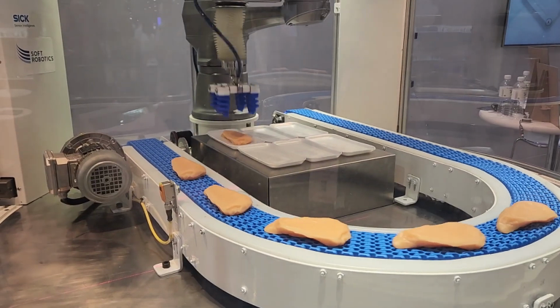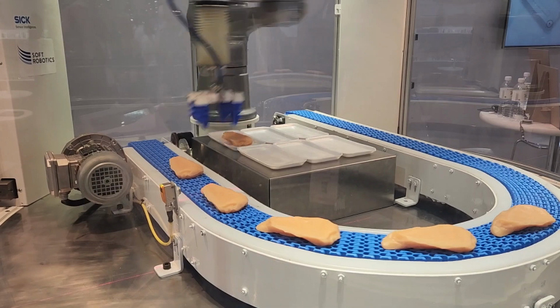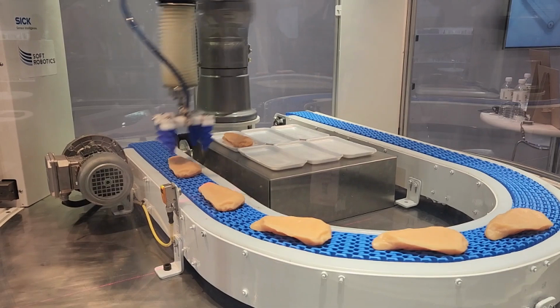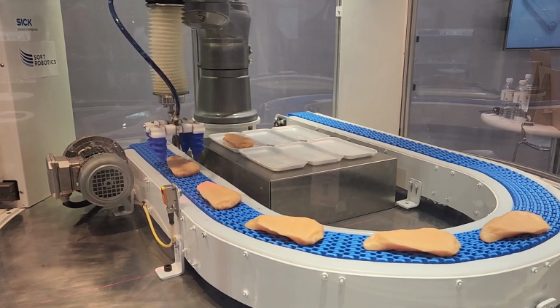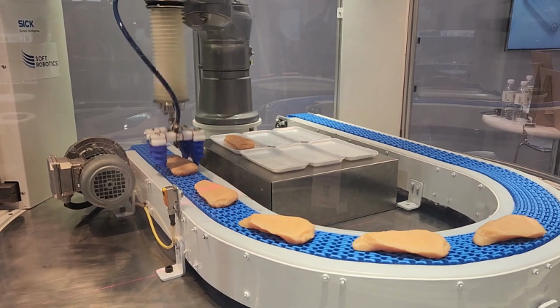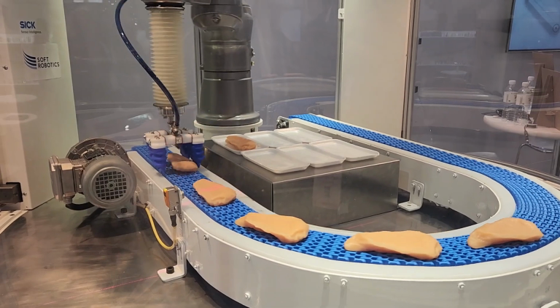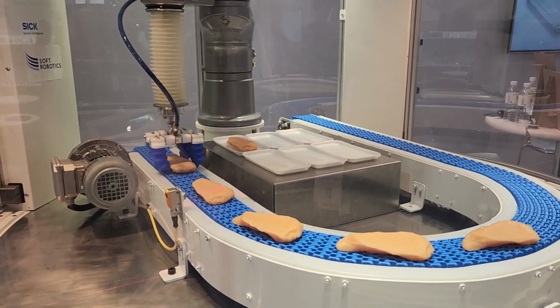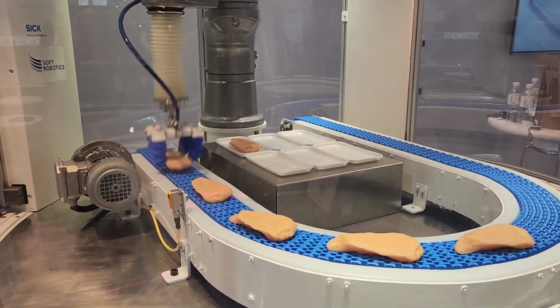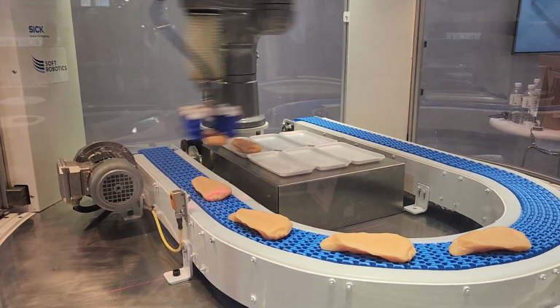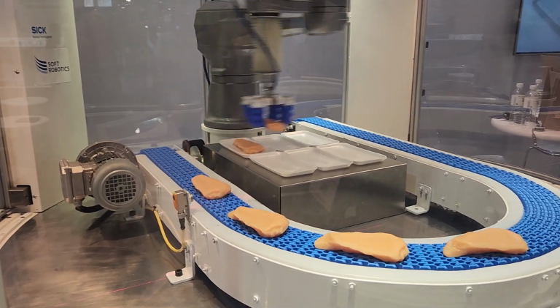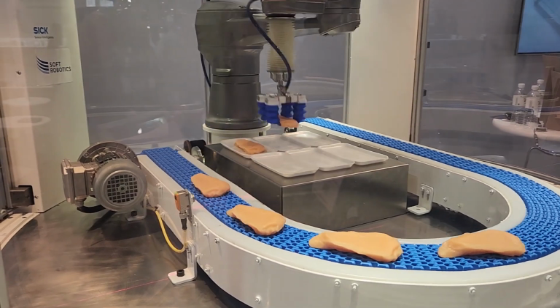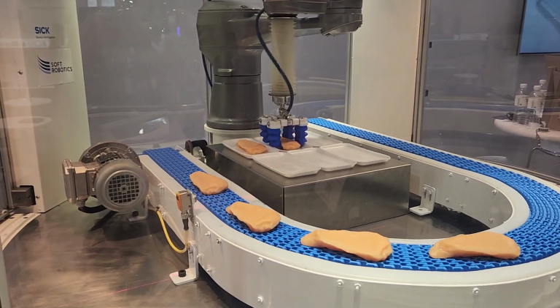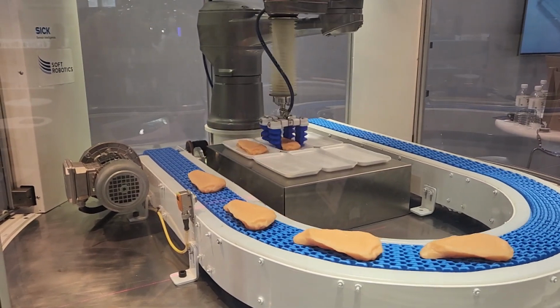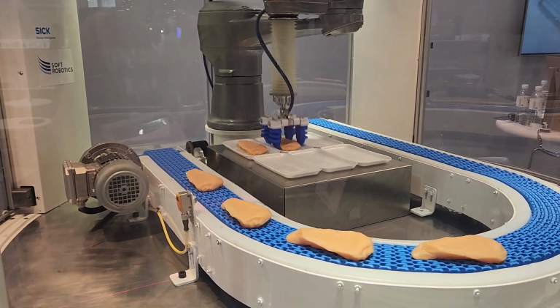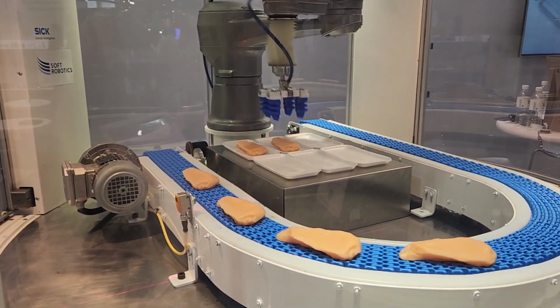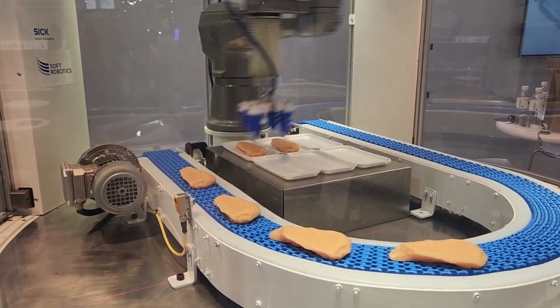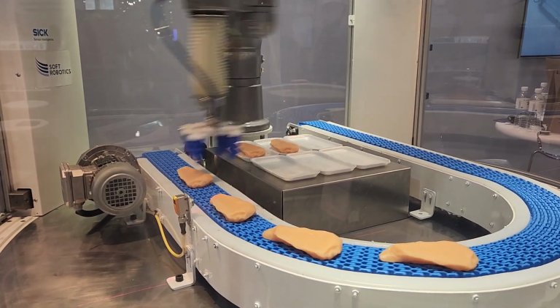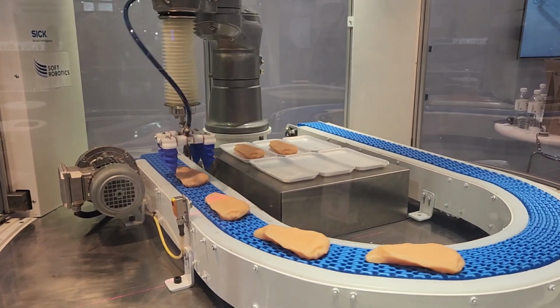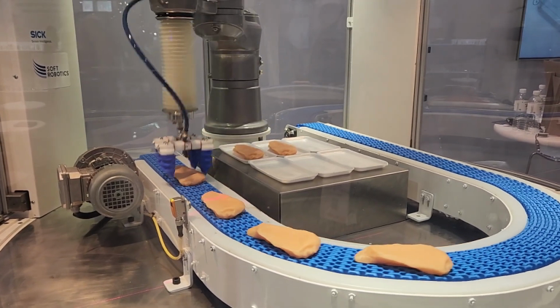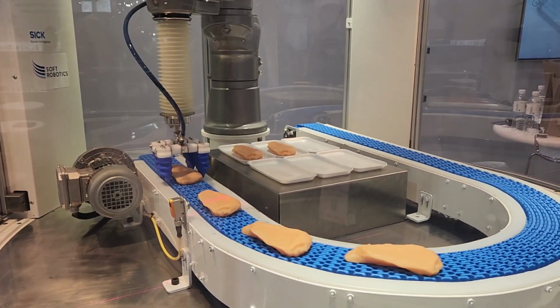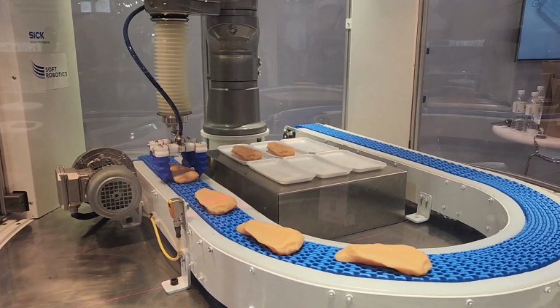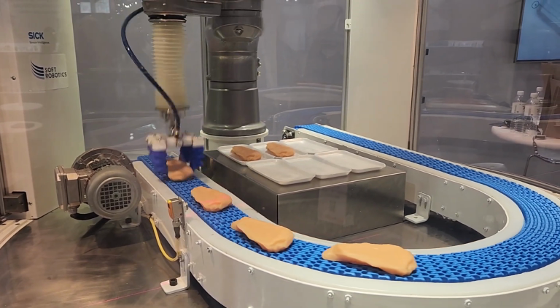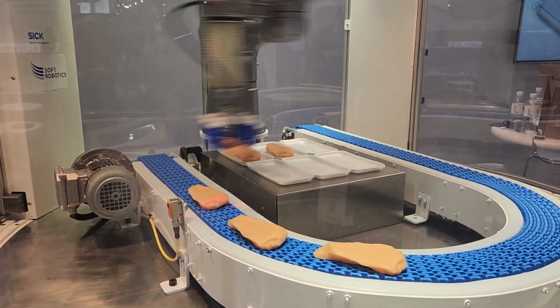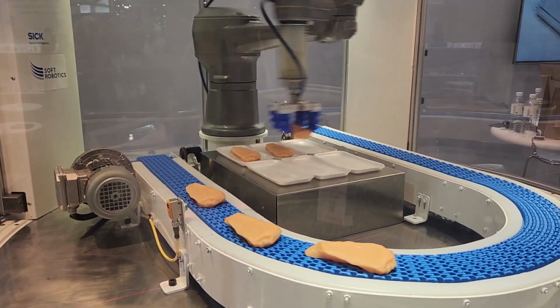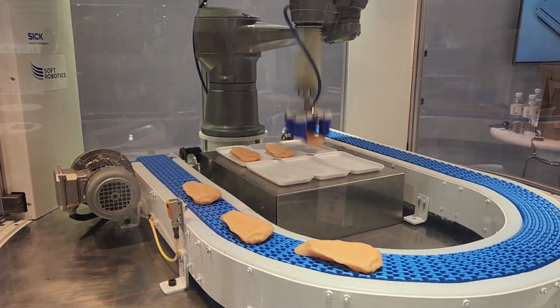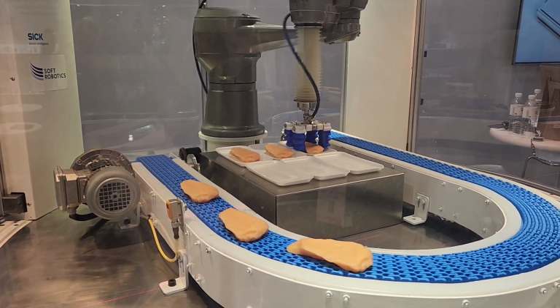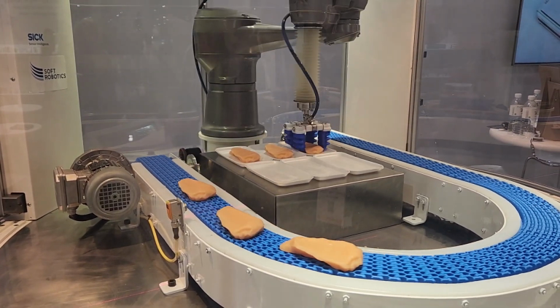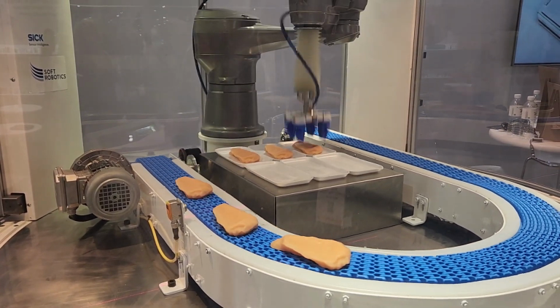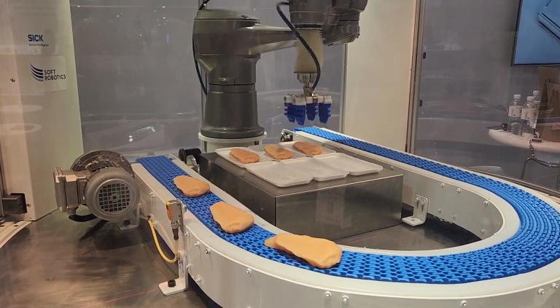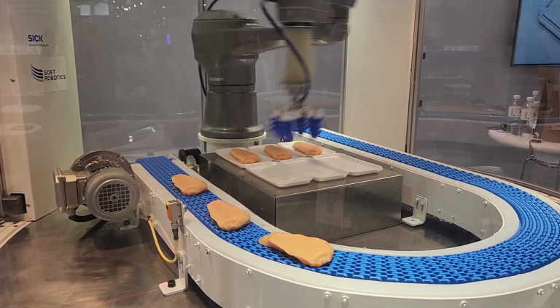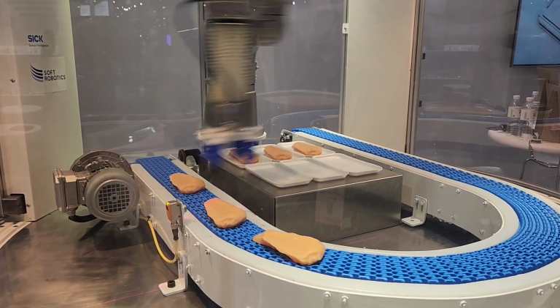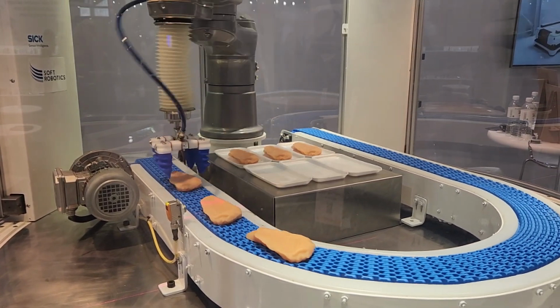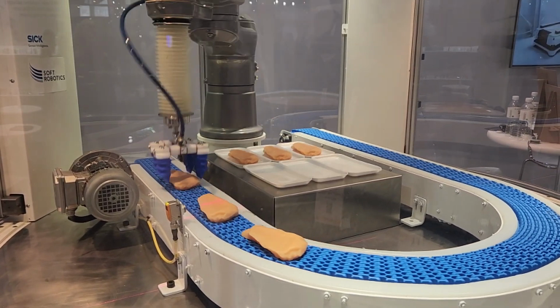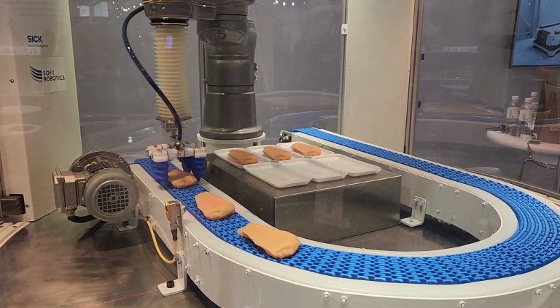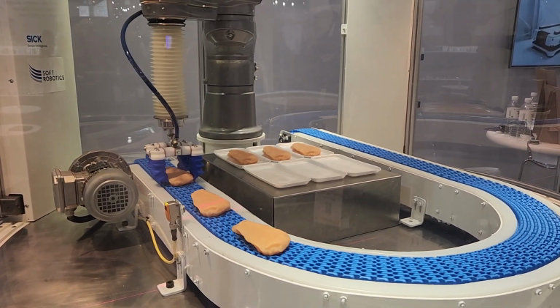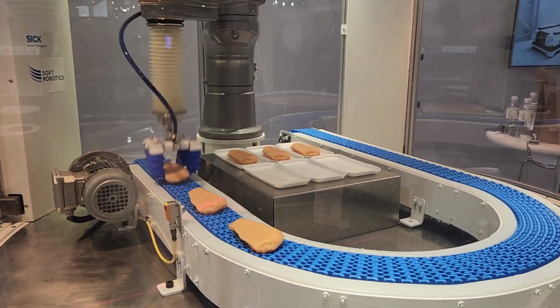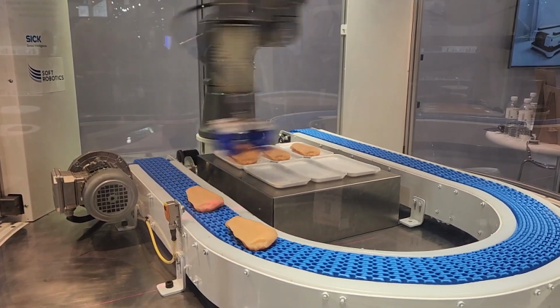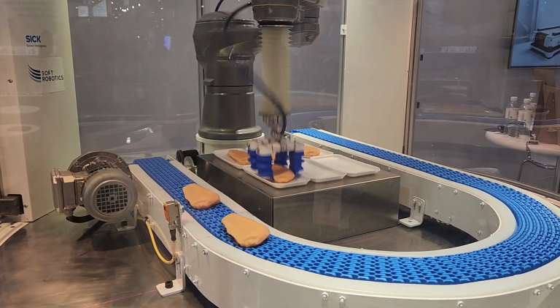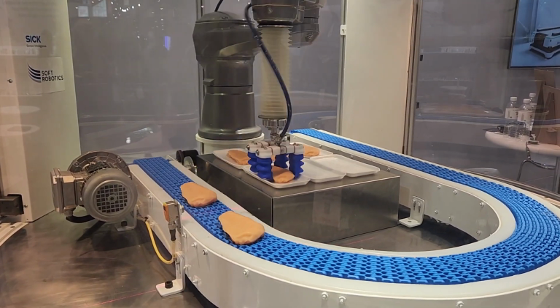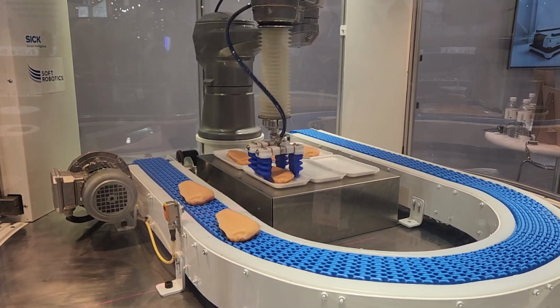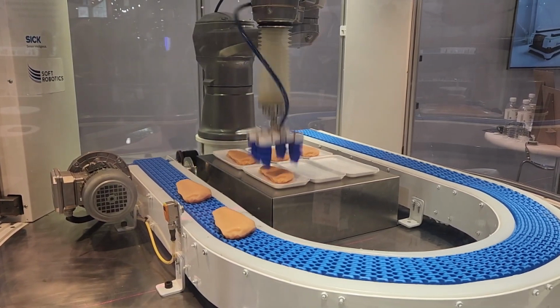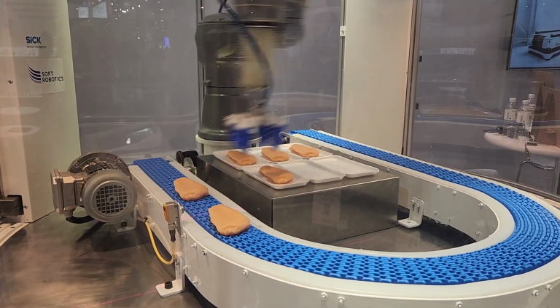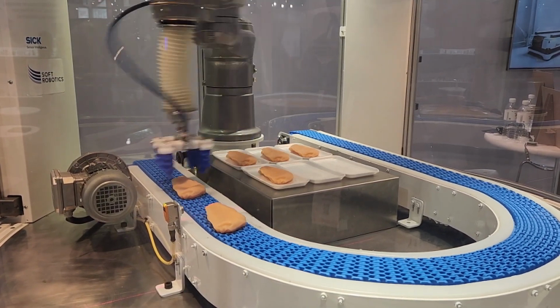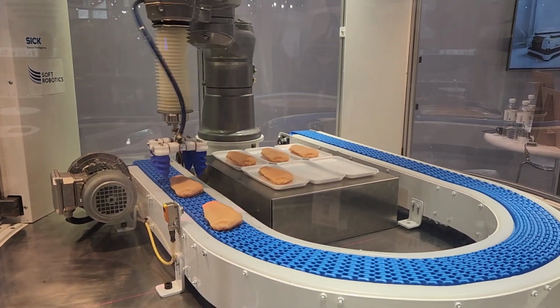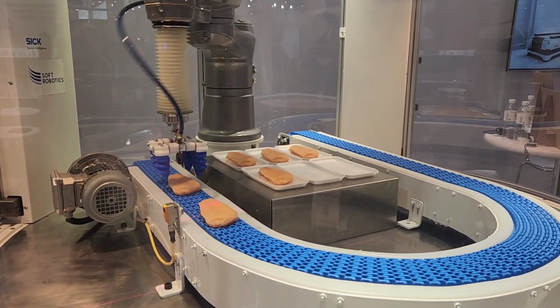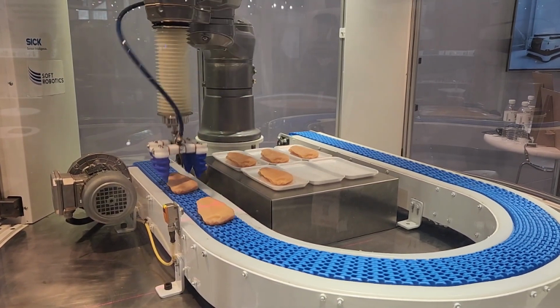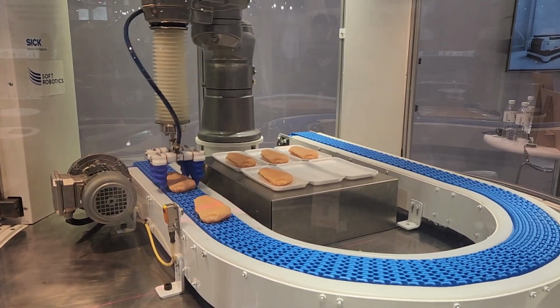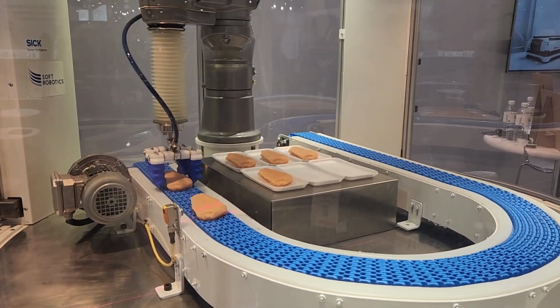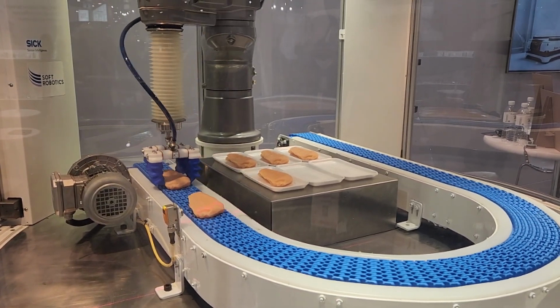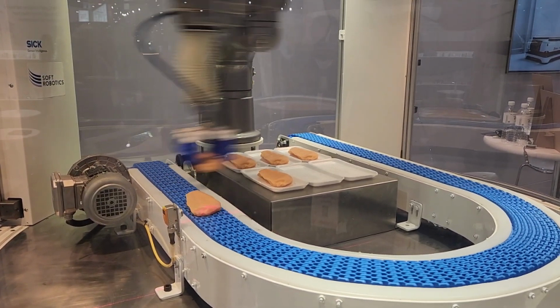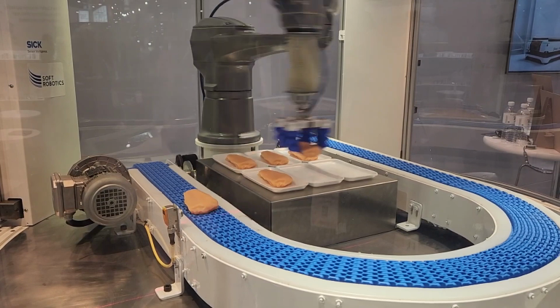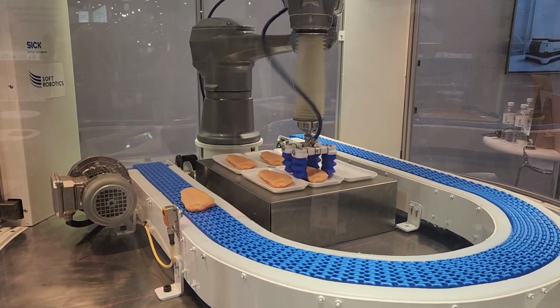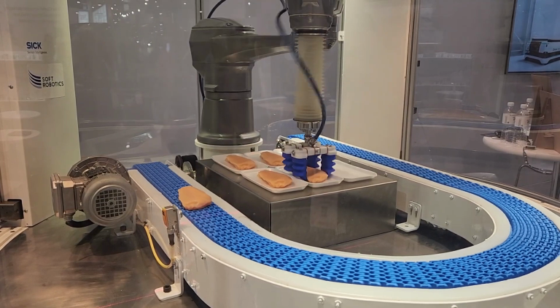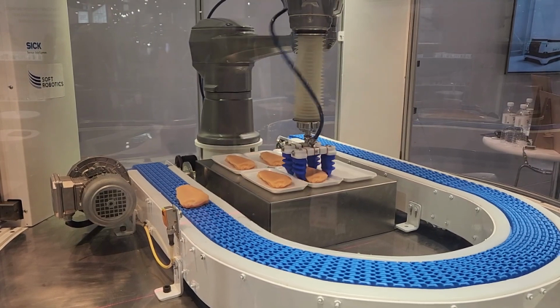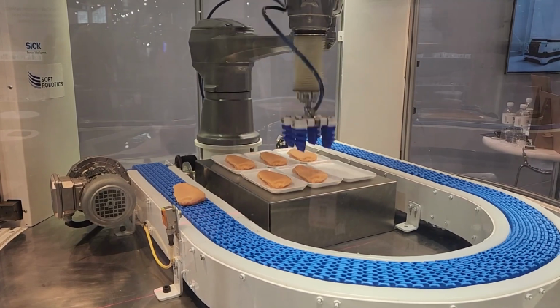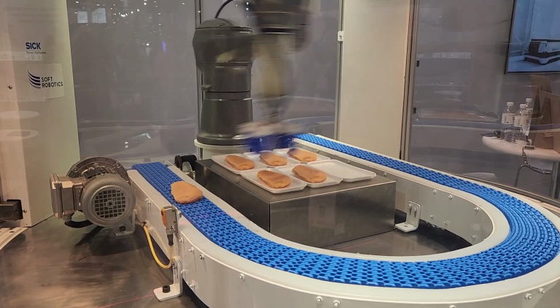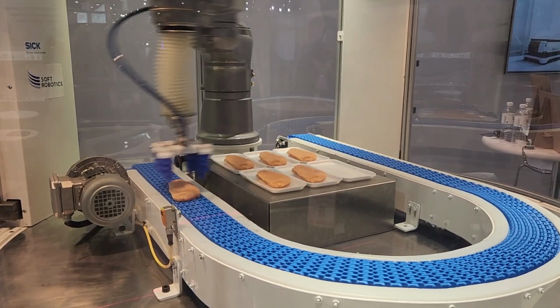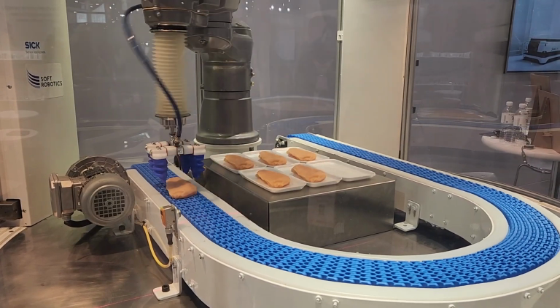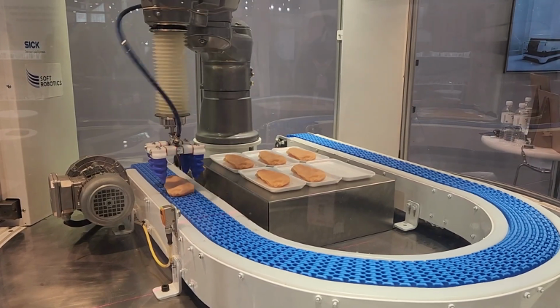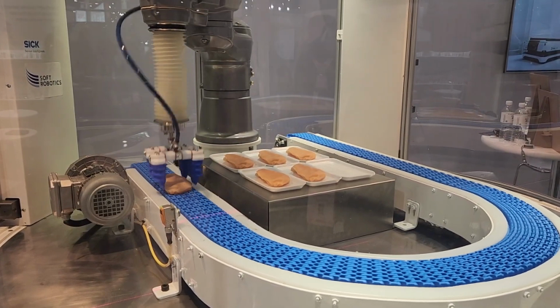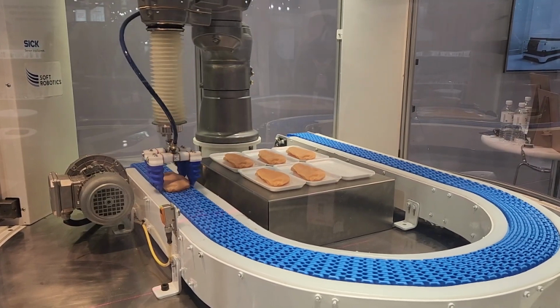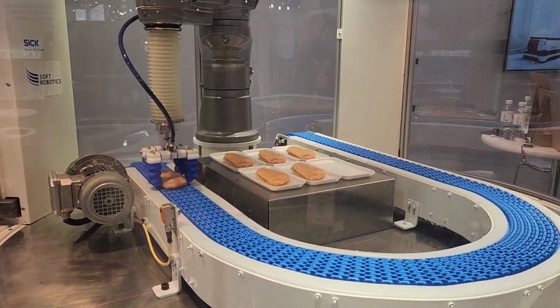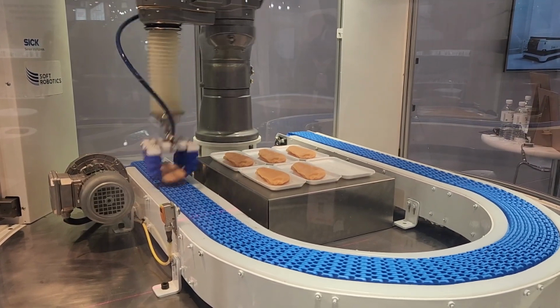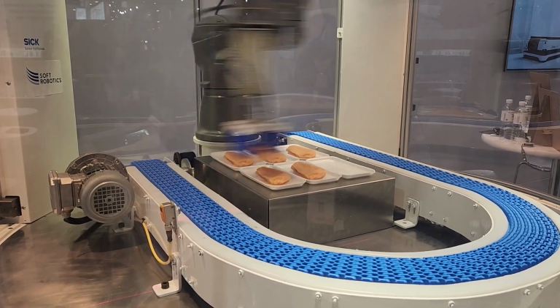Oh, look at this — it's taking chicken and putting it on trays for you. So keep your hands clean.